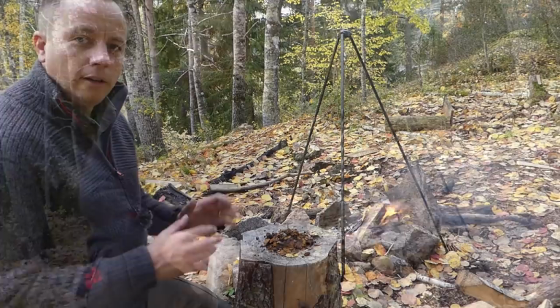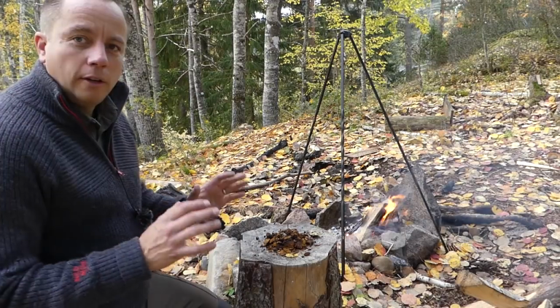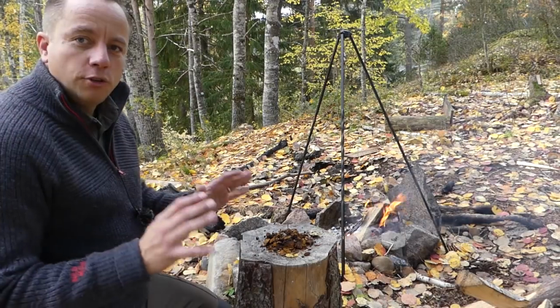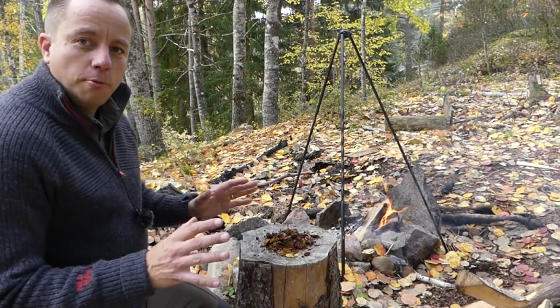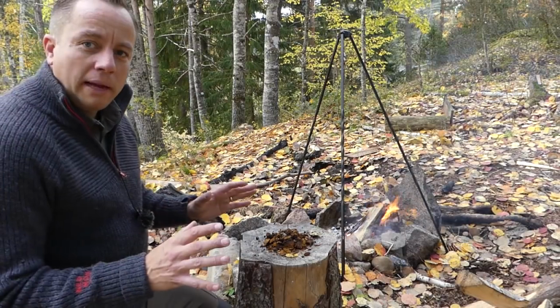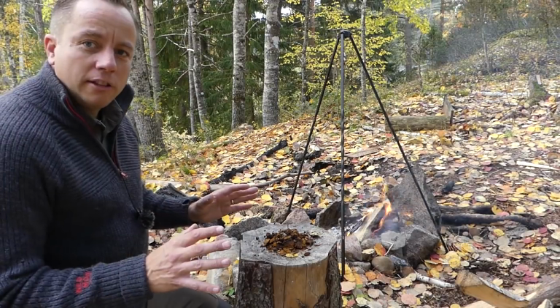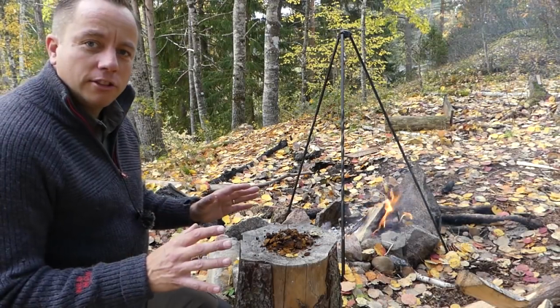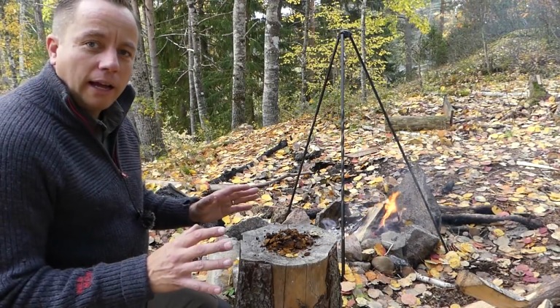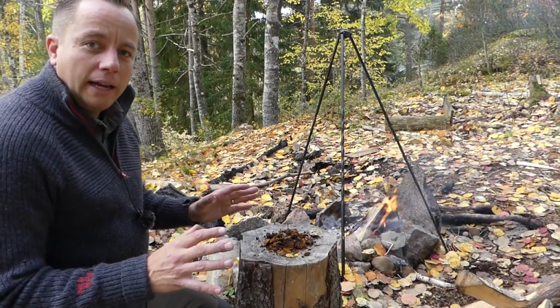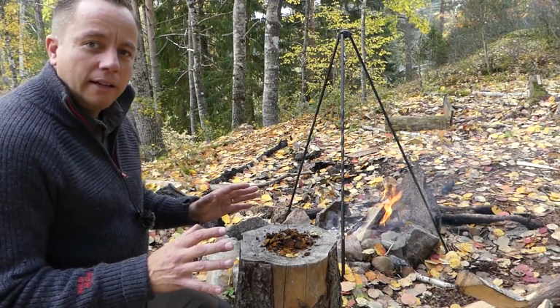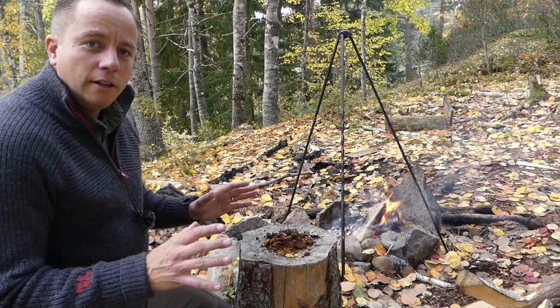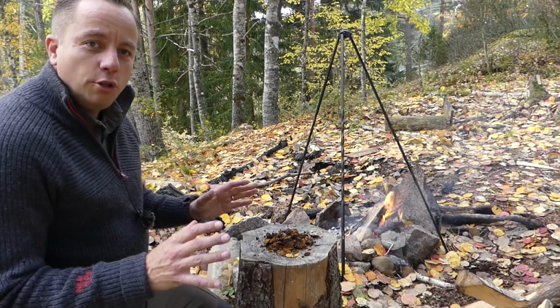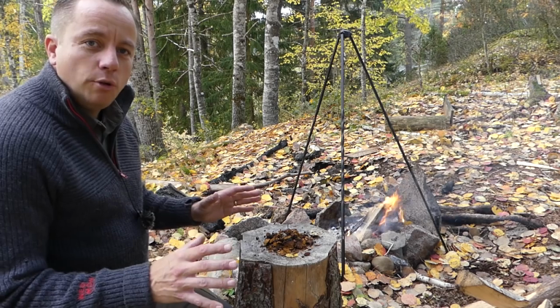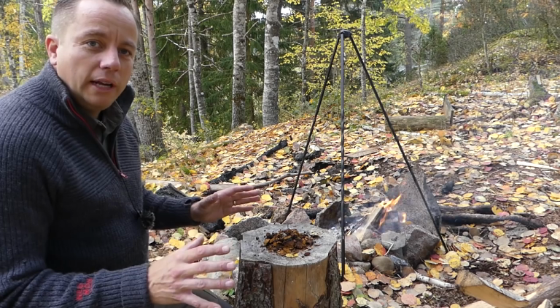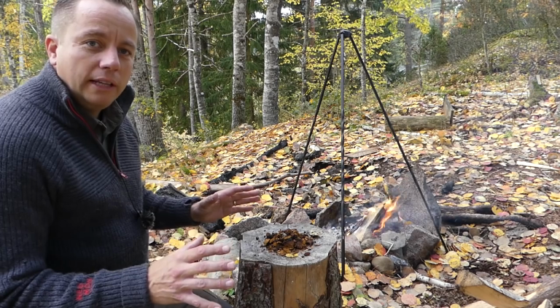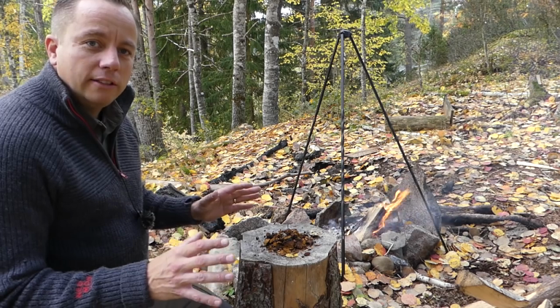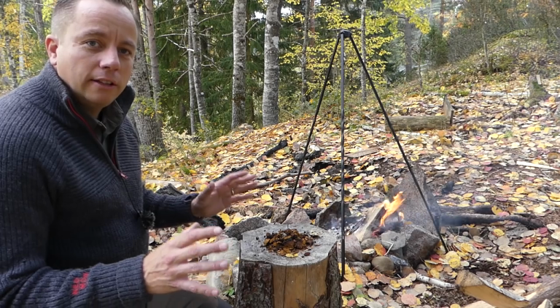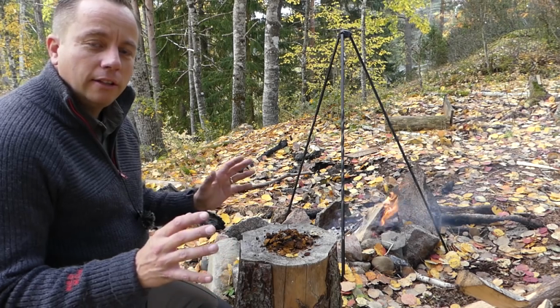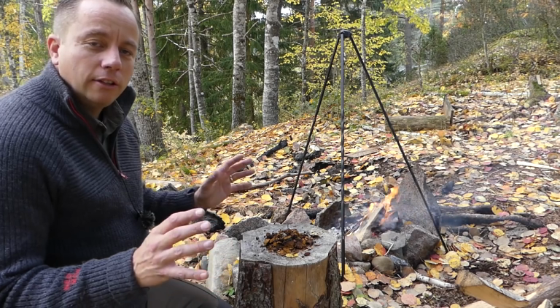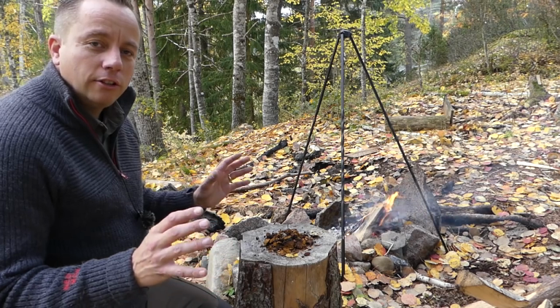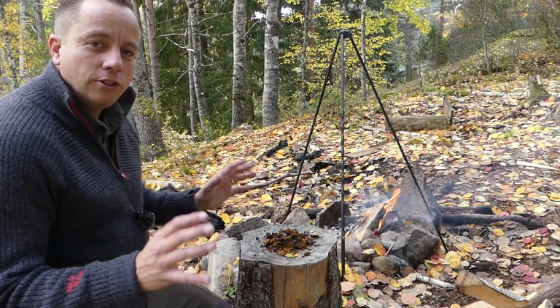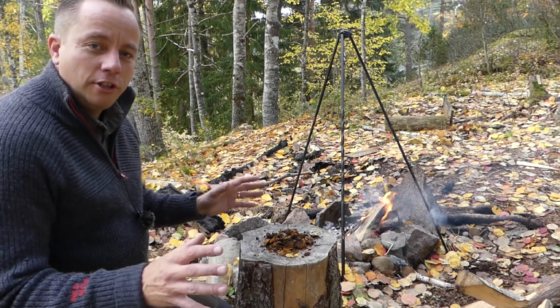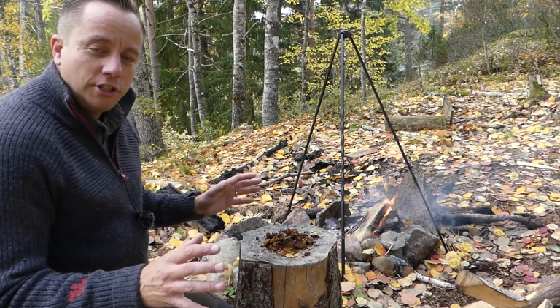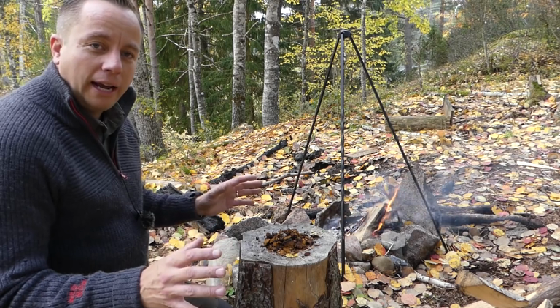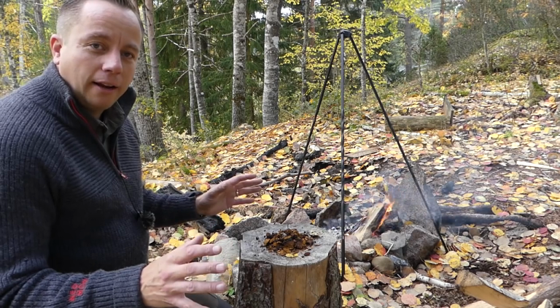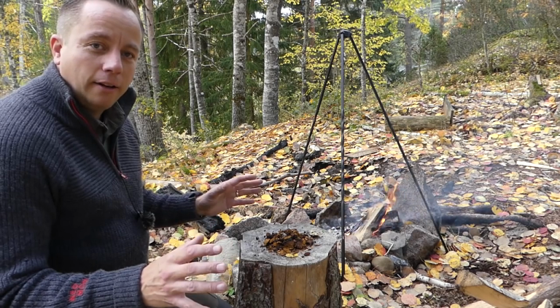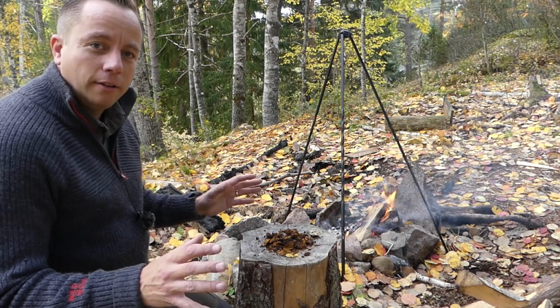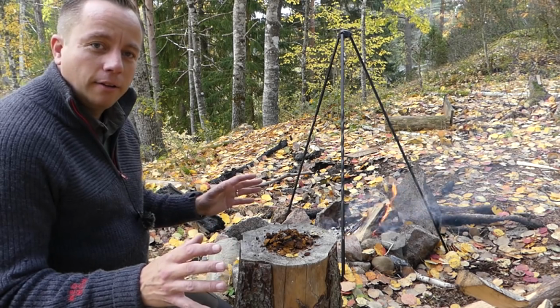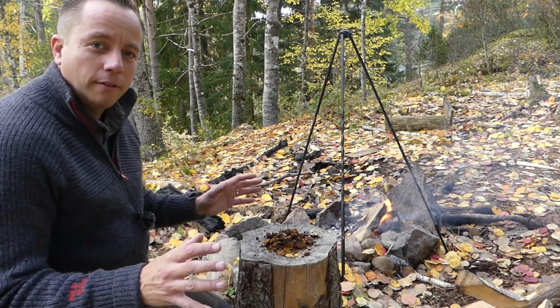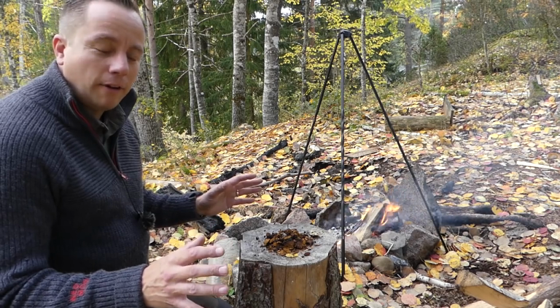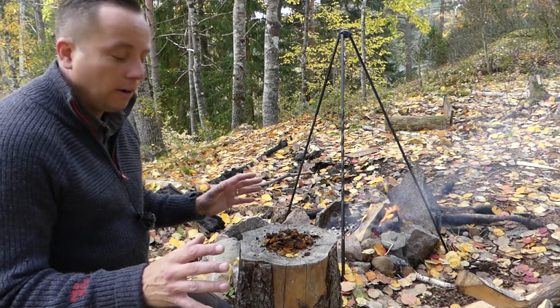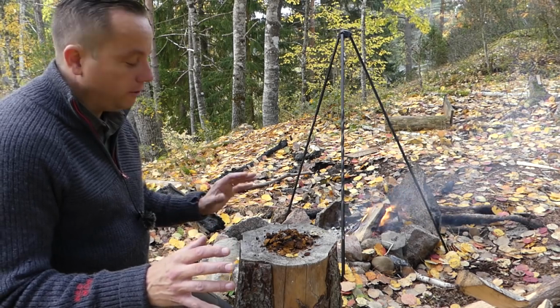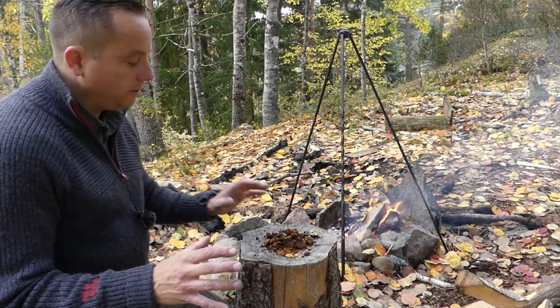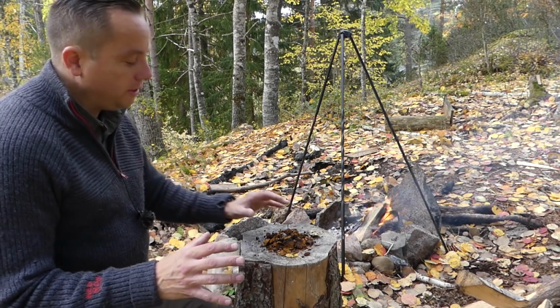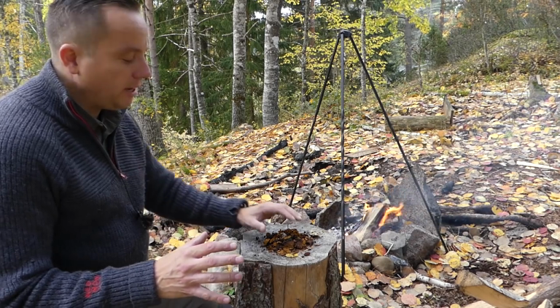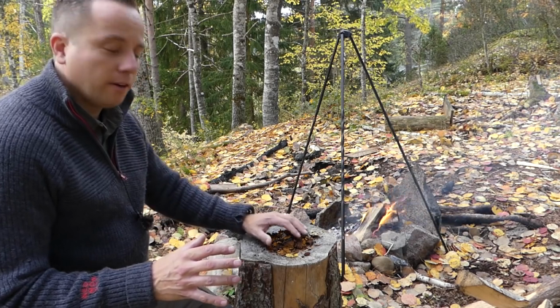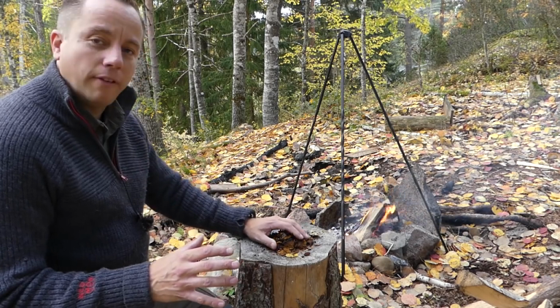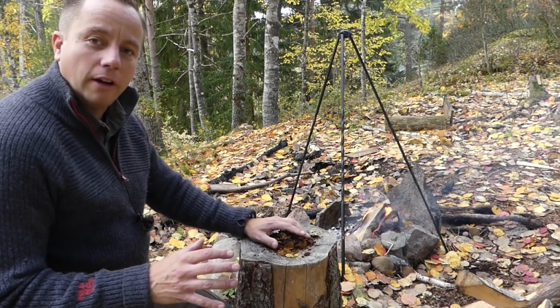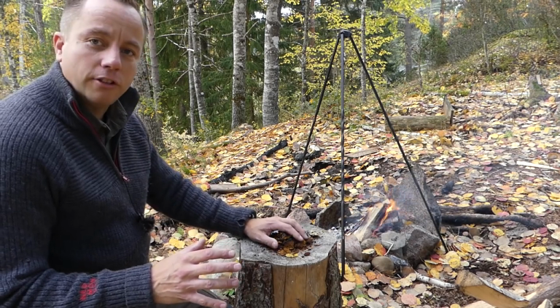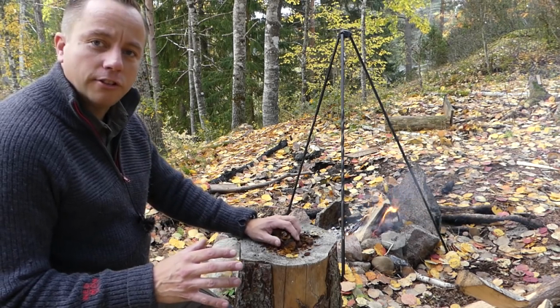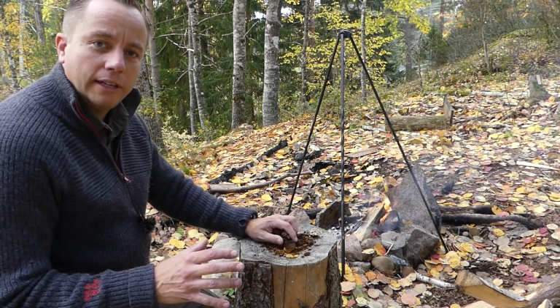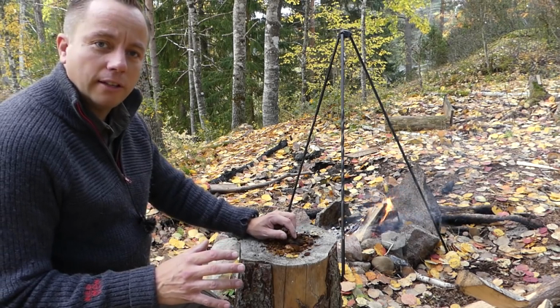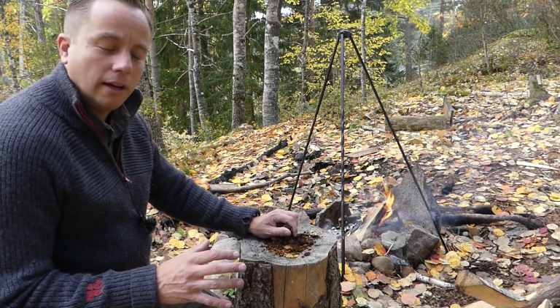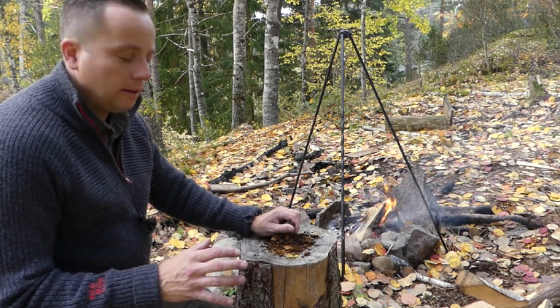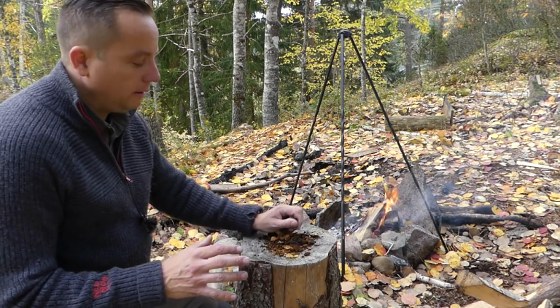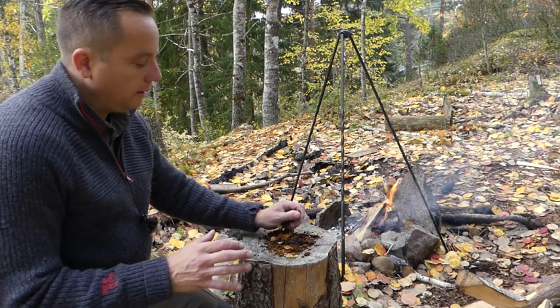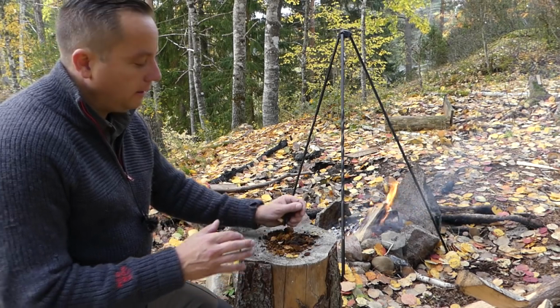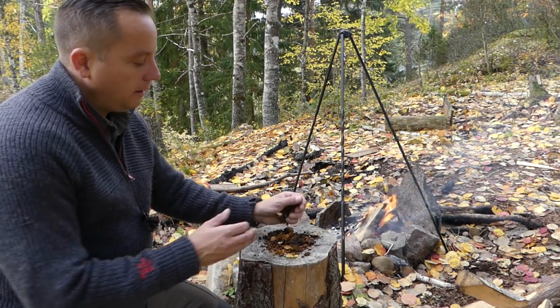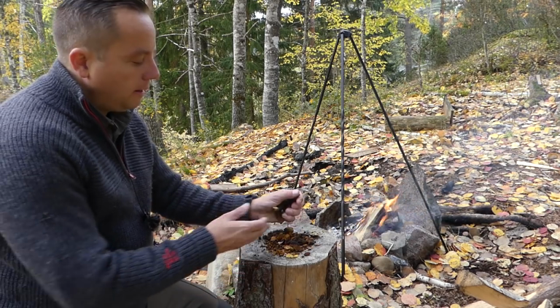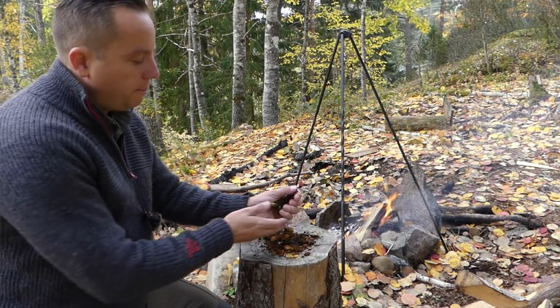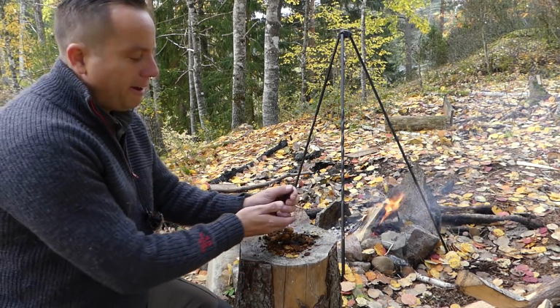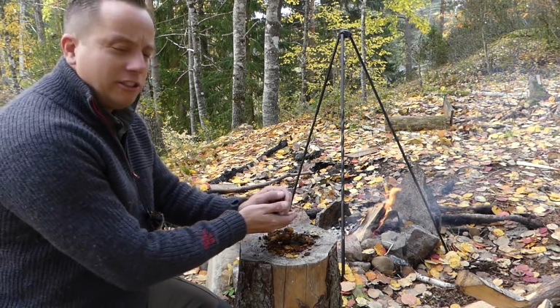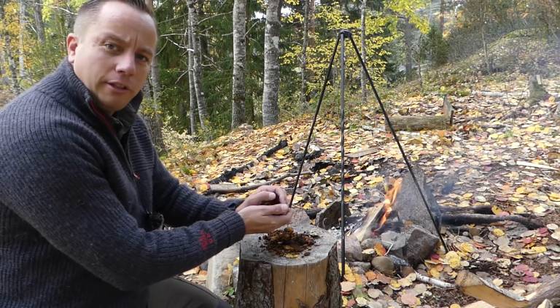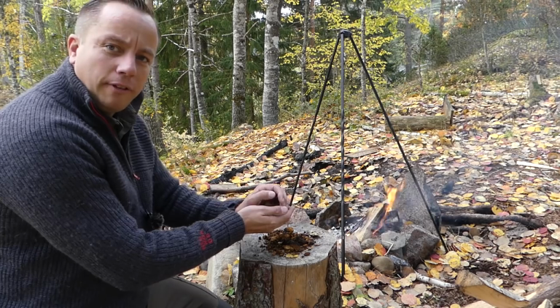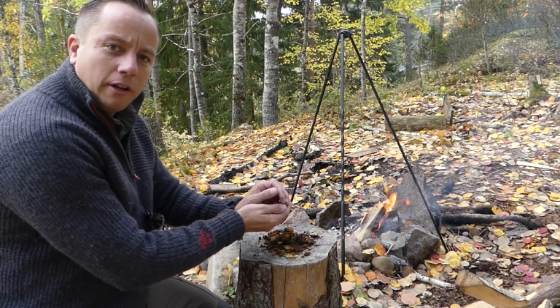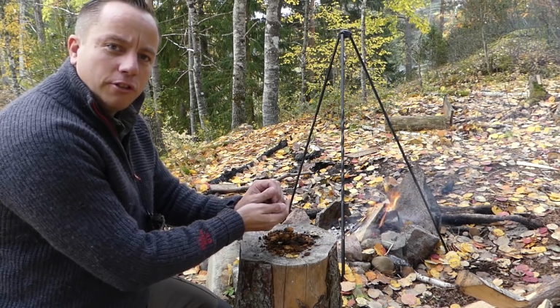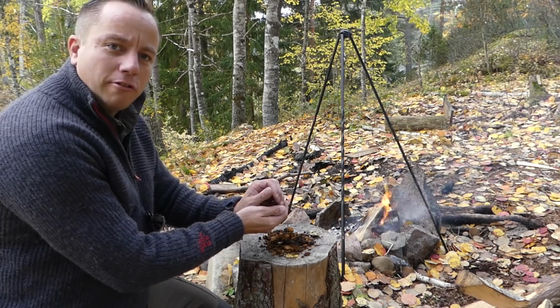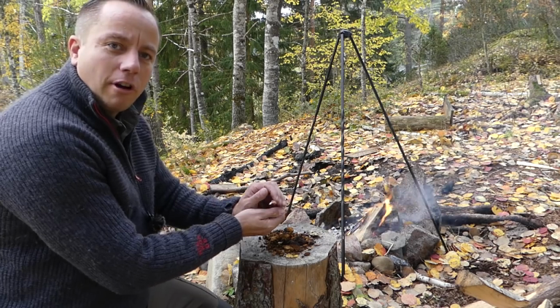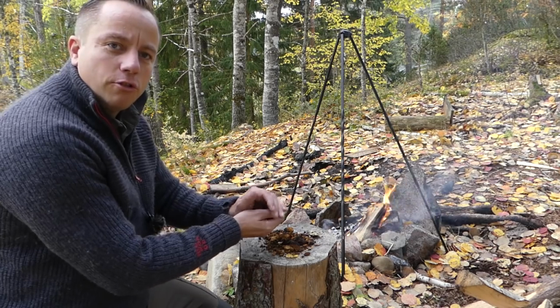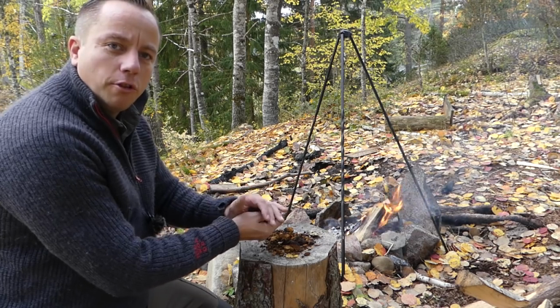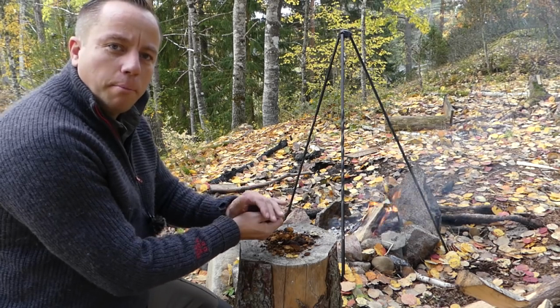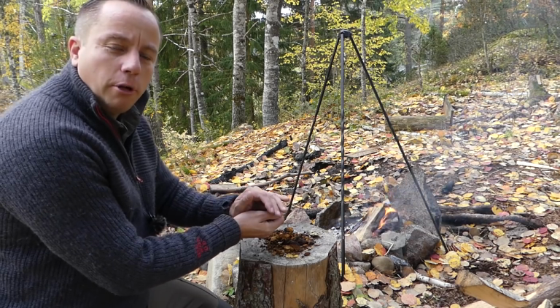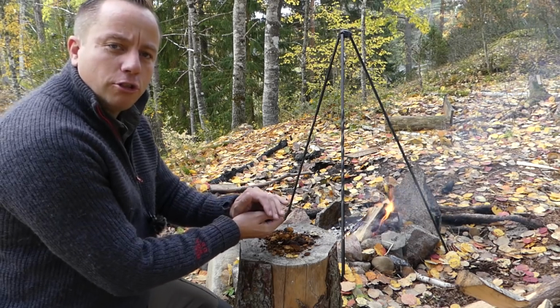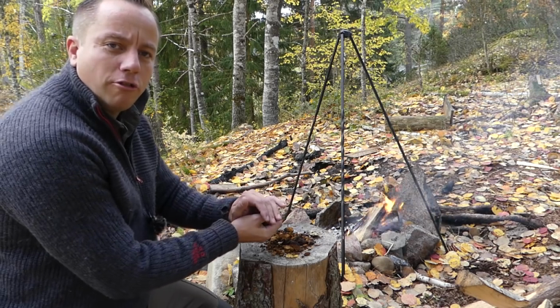To make the stain you need the chaga fungus. The chaga fungus is a parasitic fungus that grows on the birch tree.